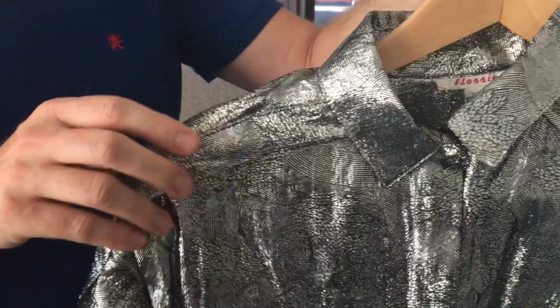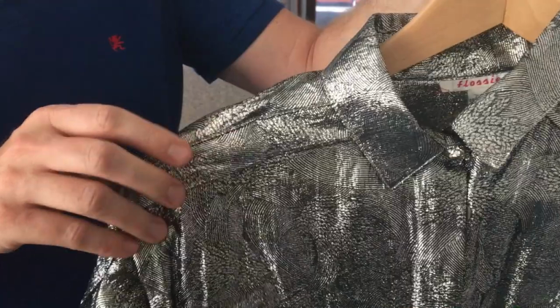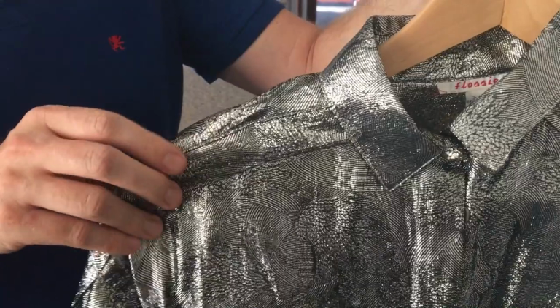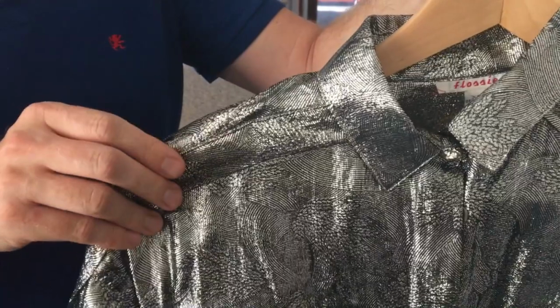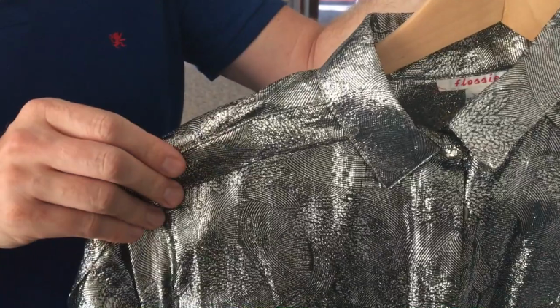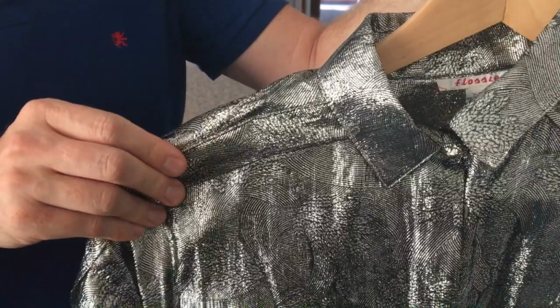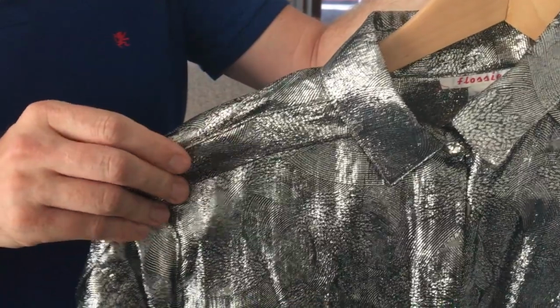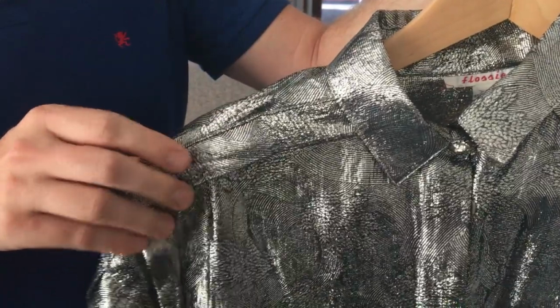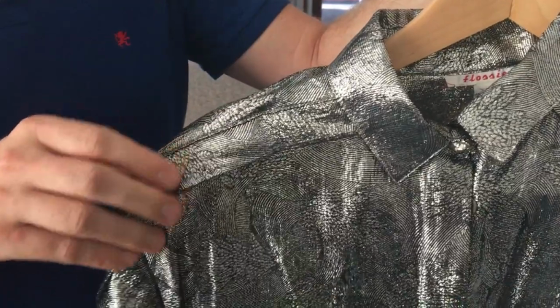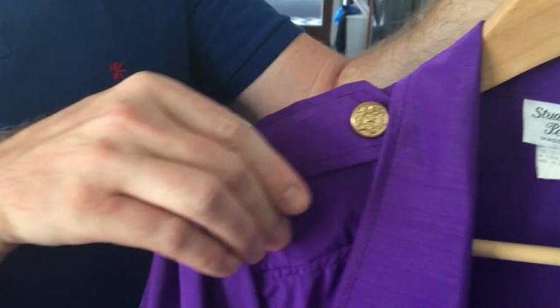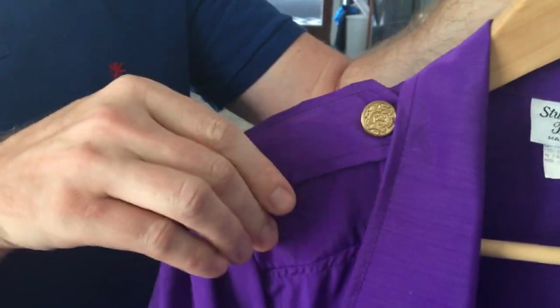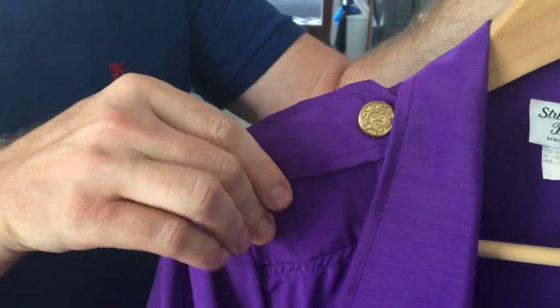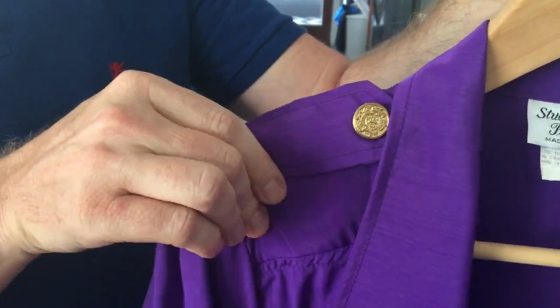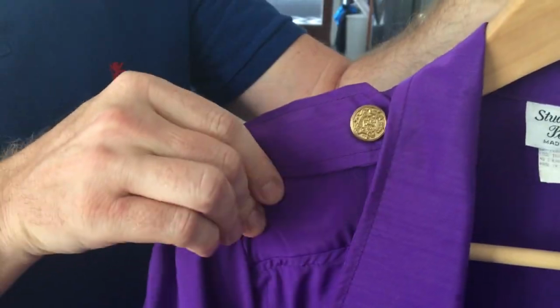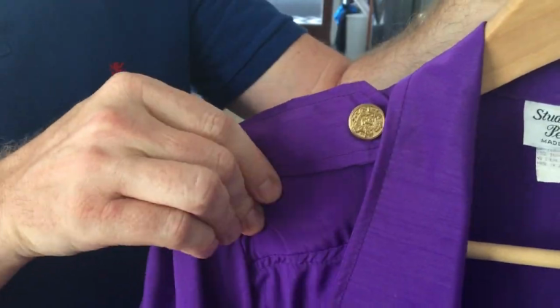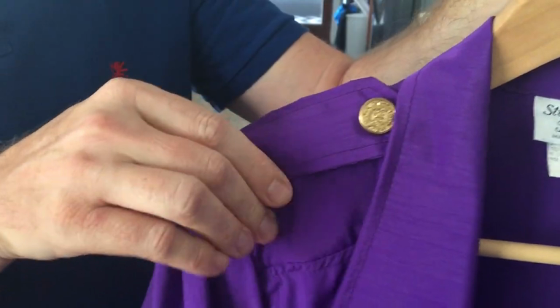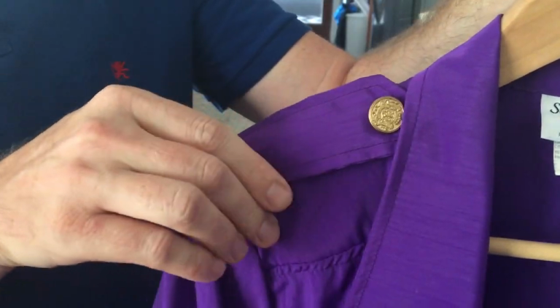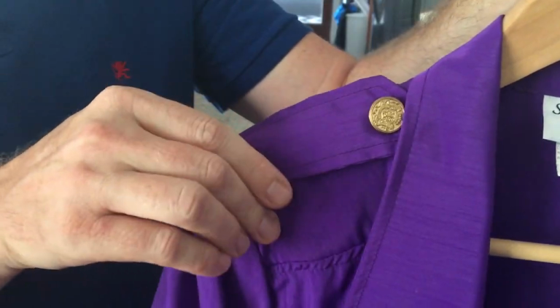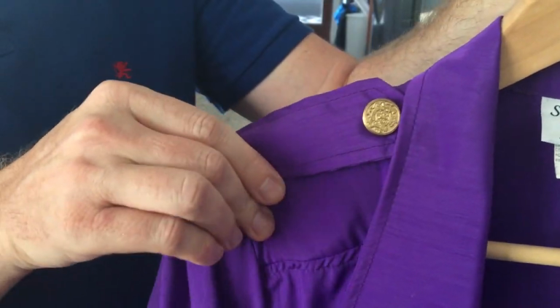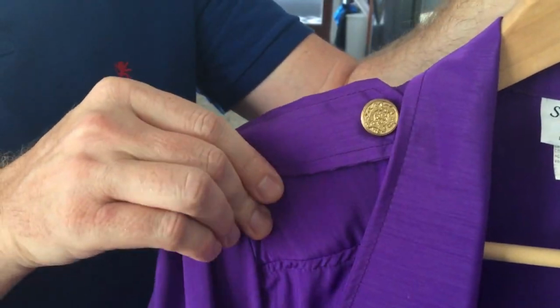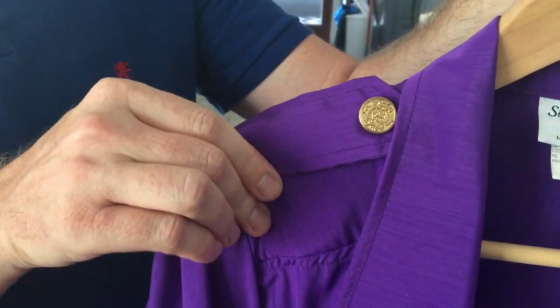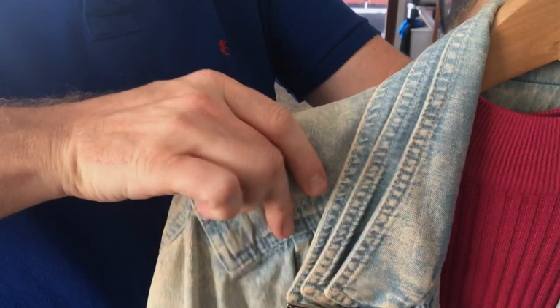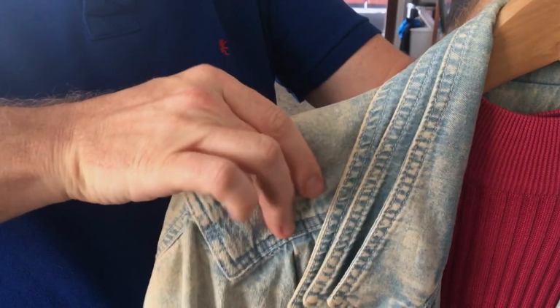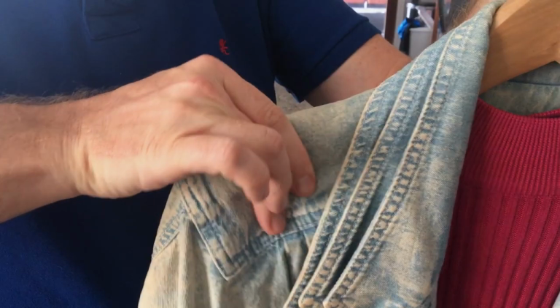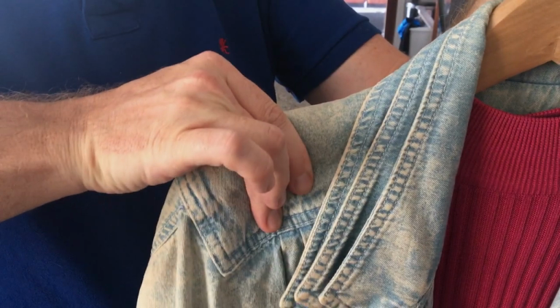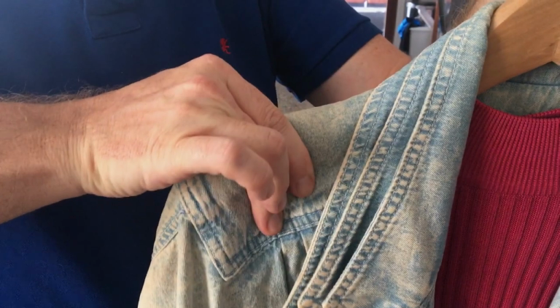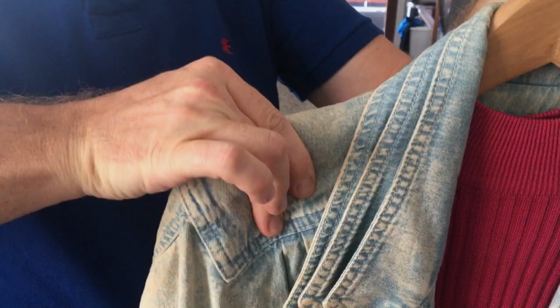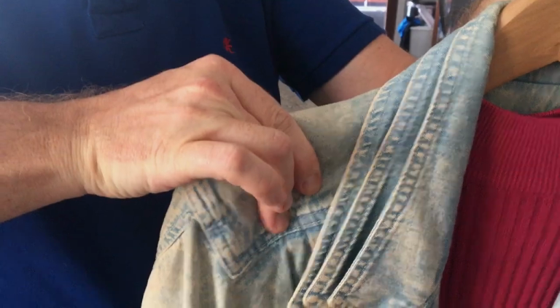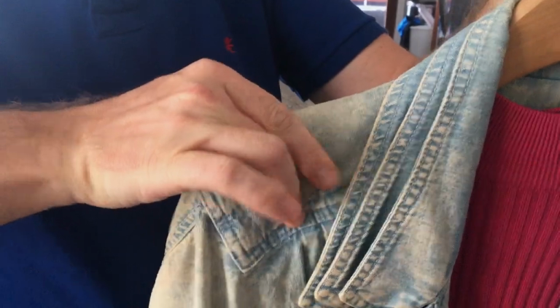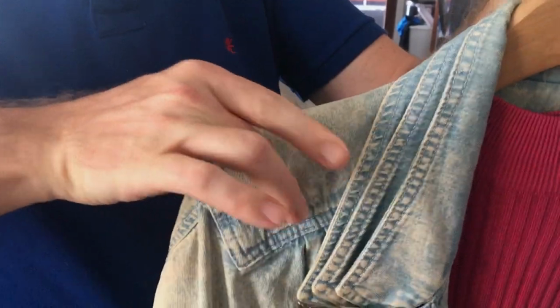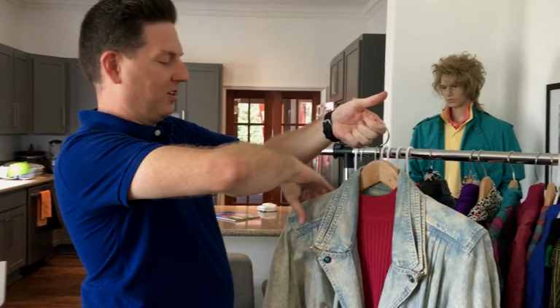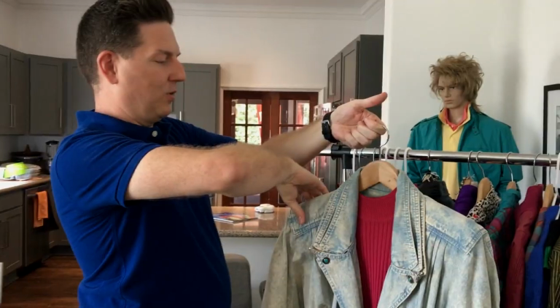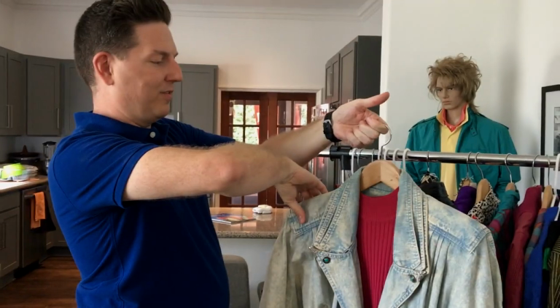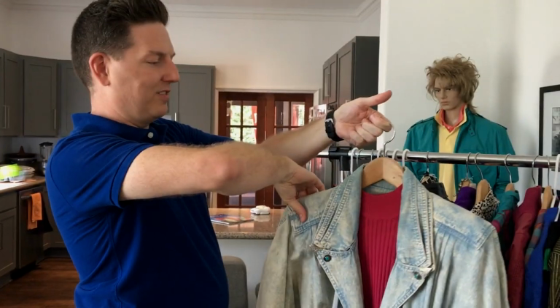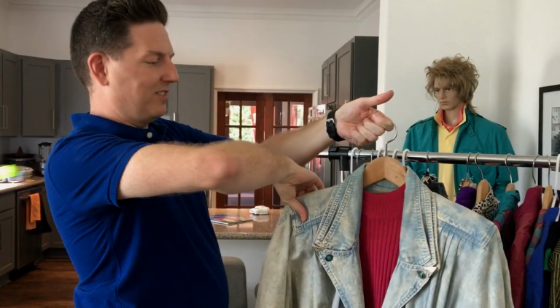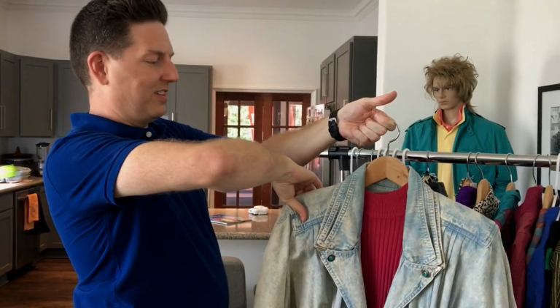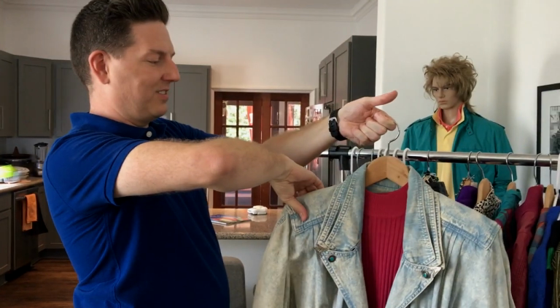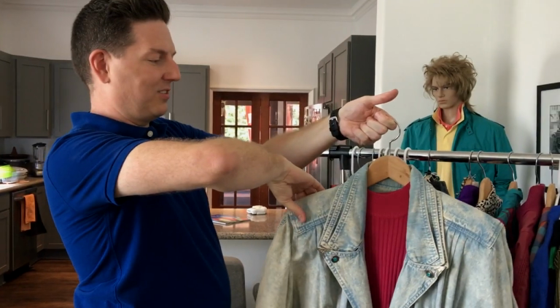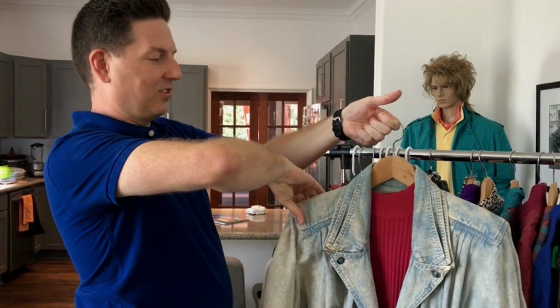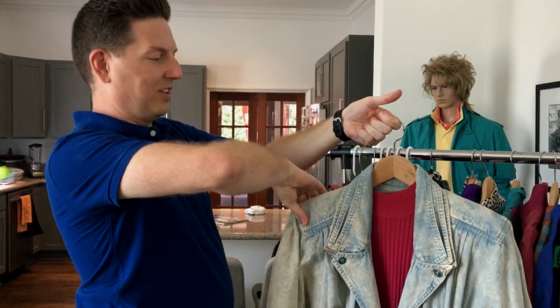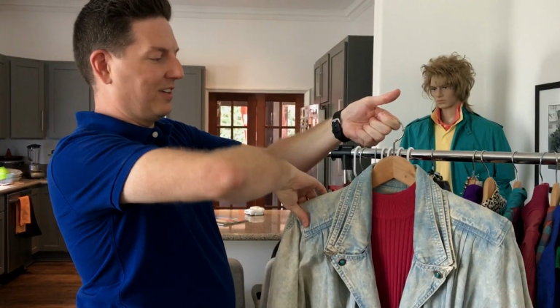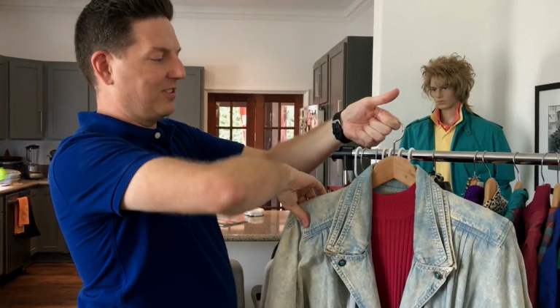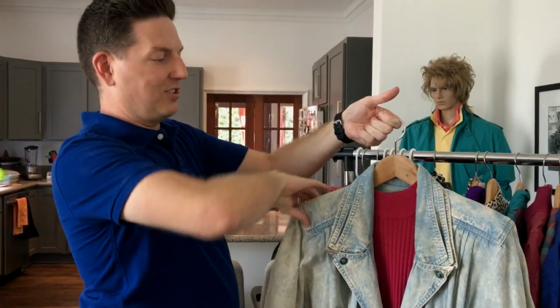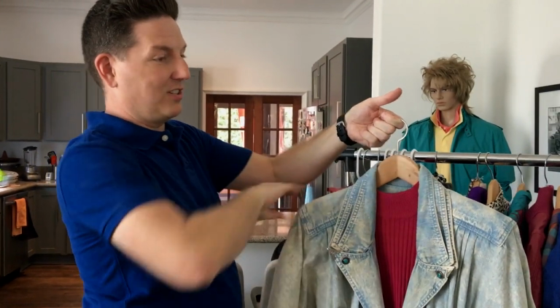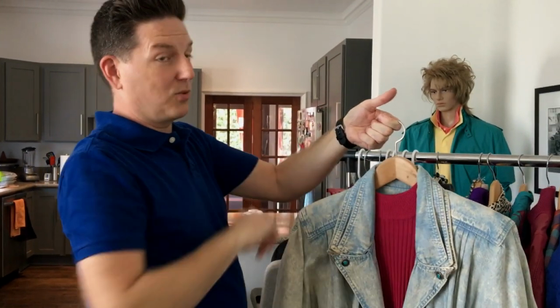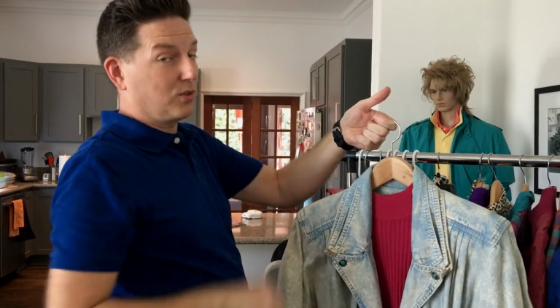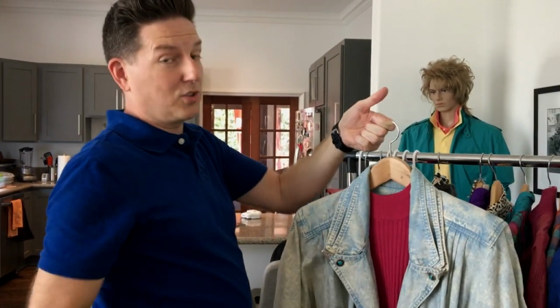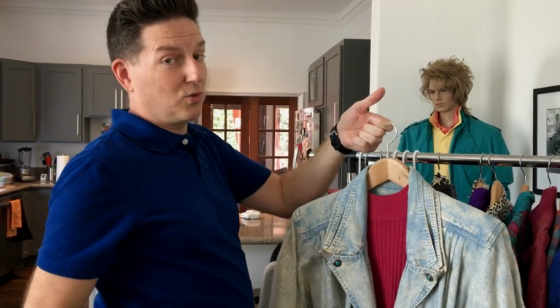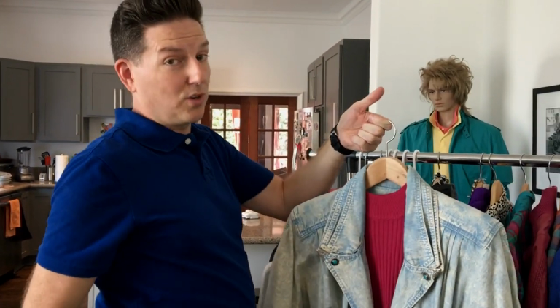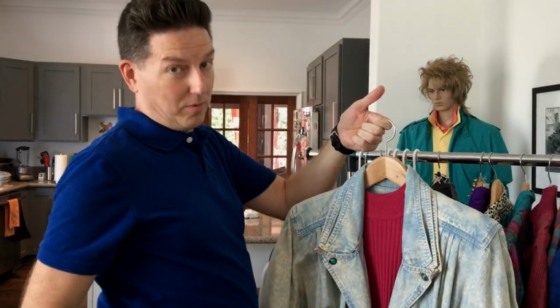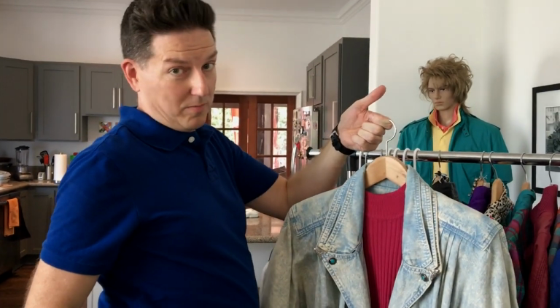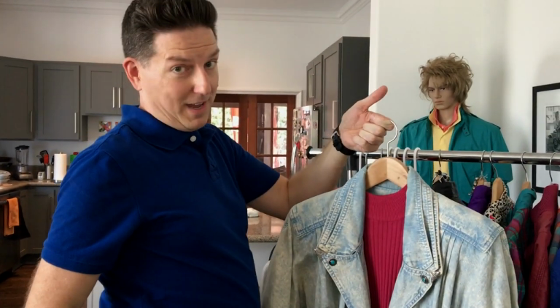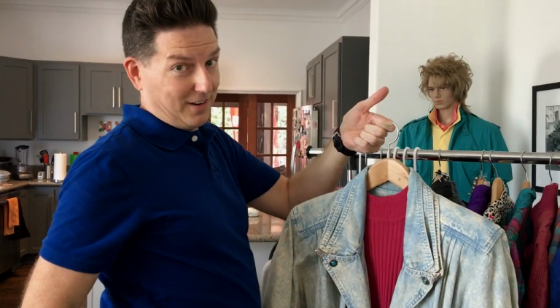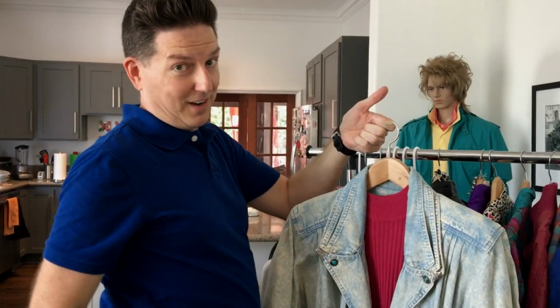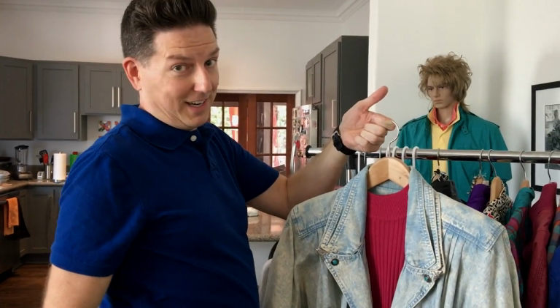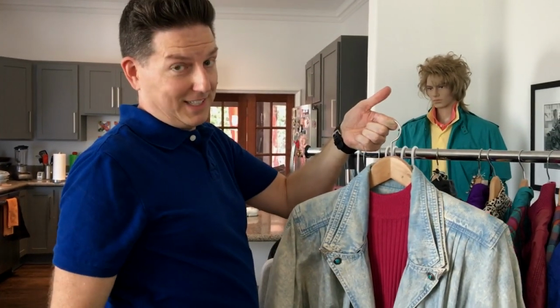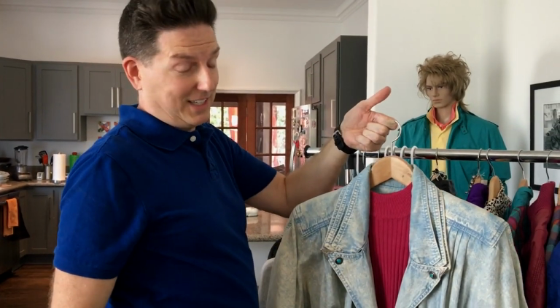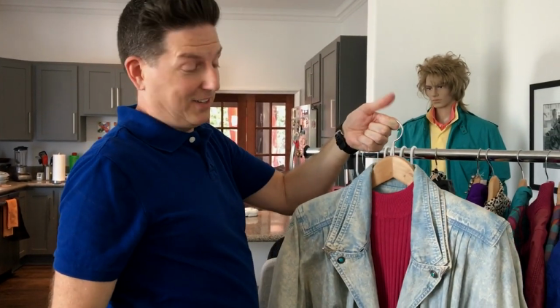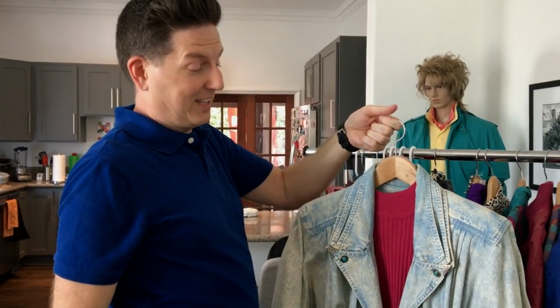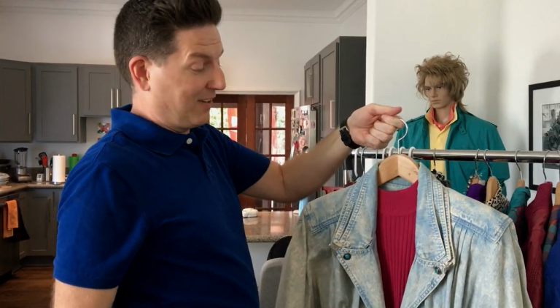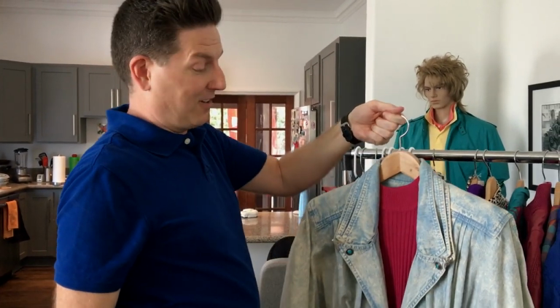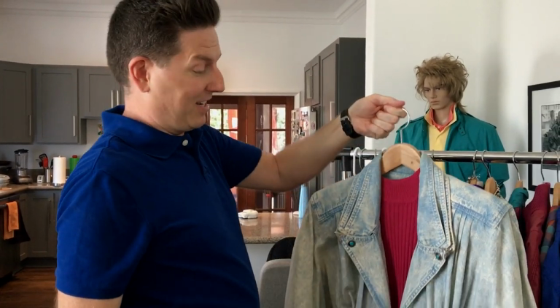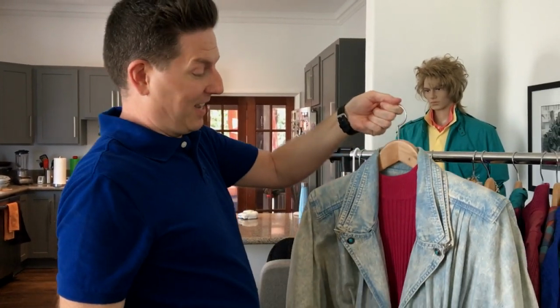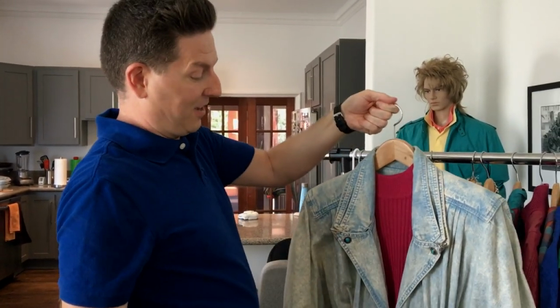Shoulder pads. Whoever this girl is, she's a real troublemaker. I can tell you that right now.